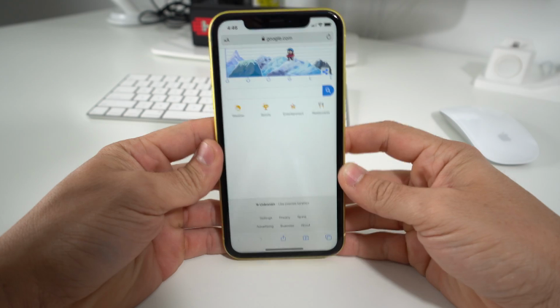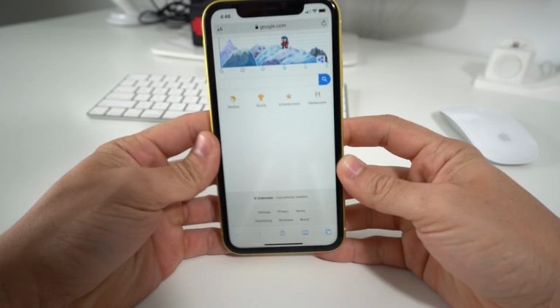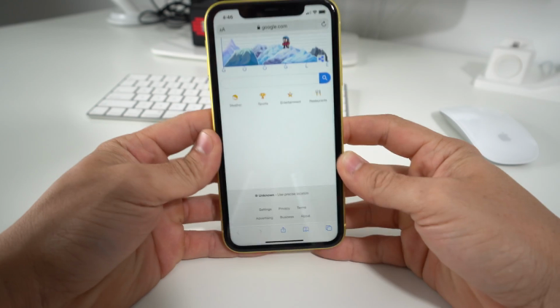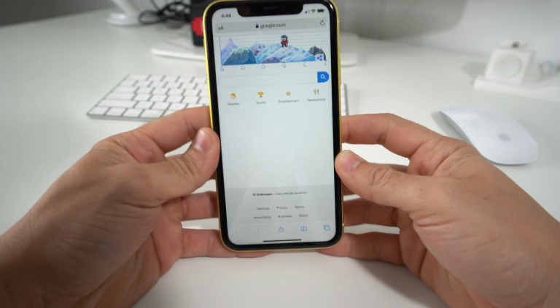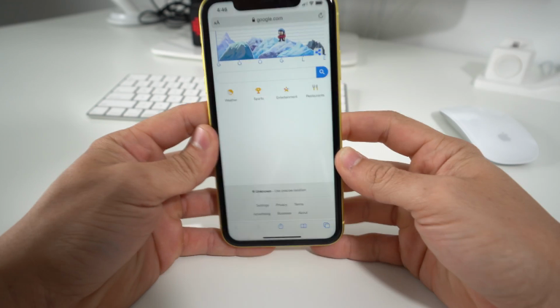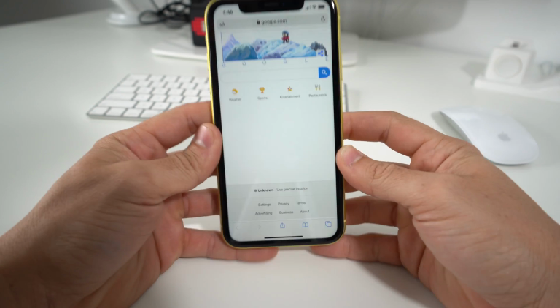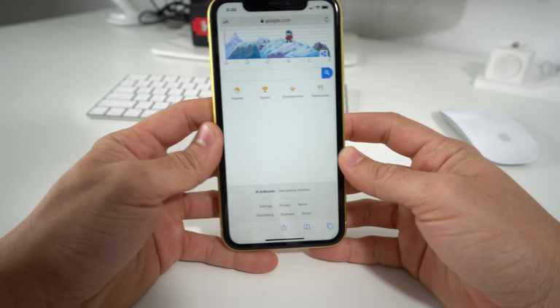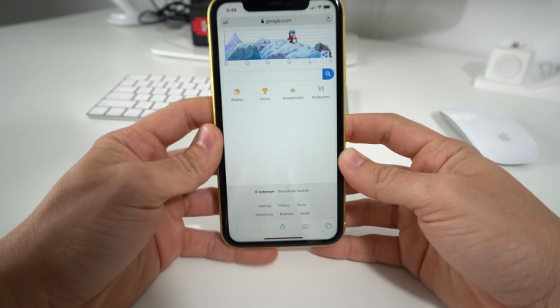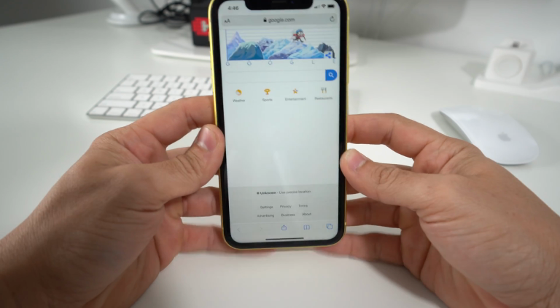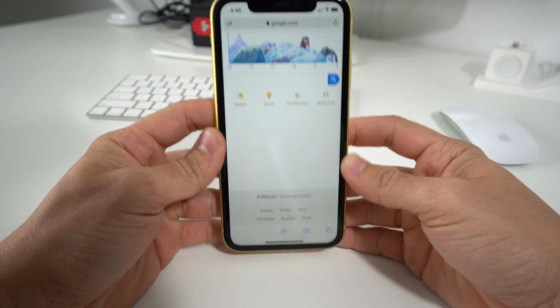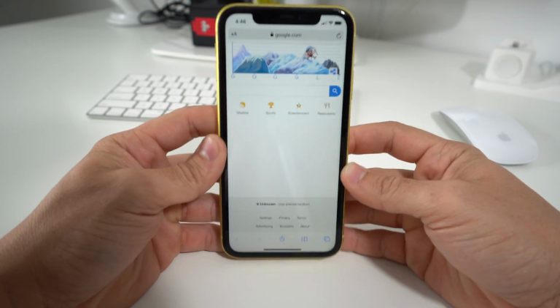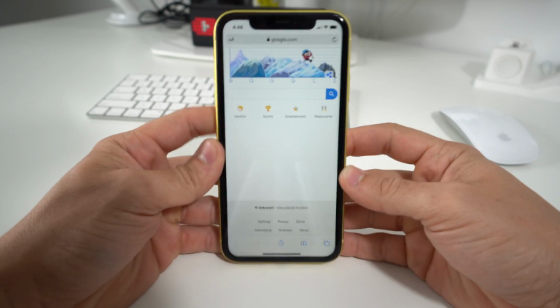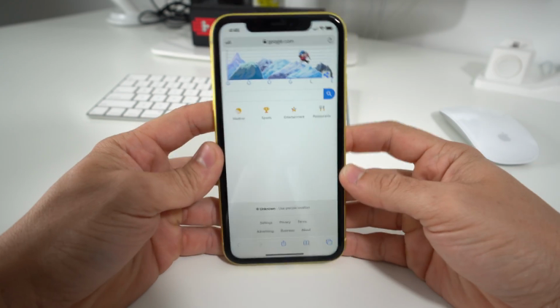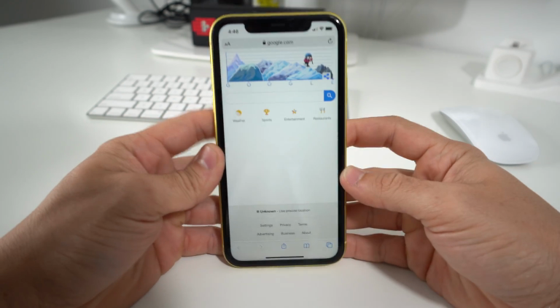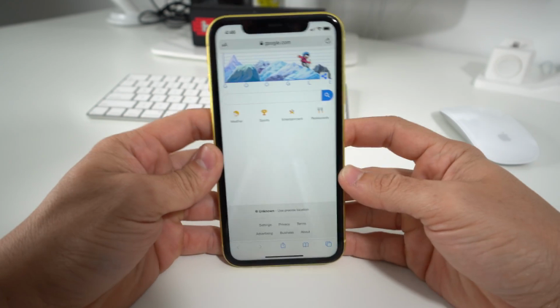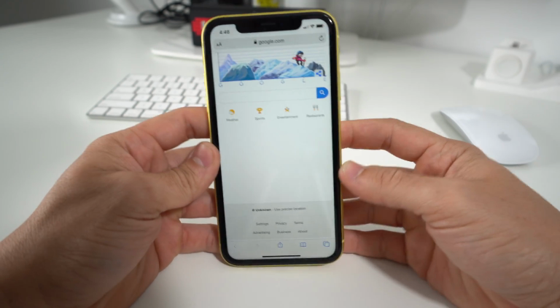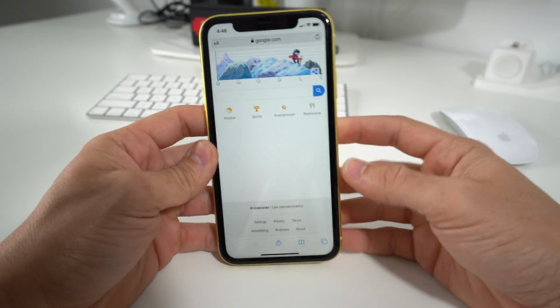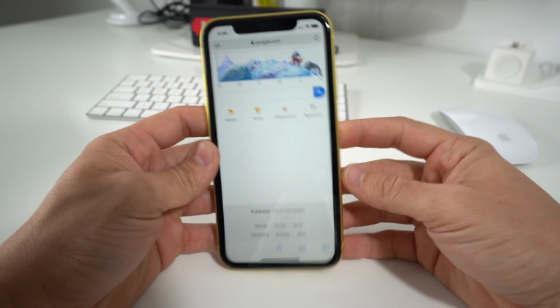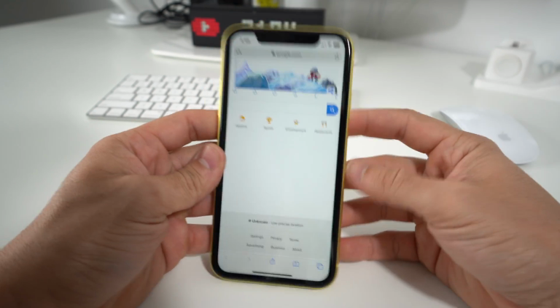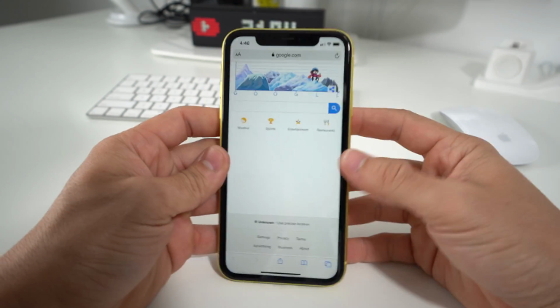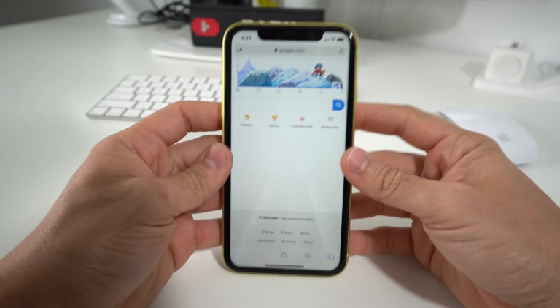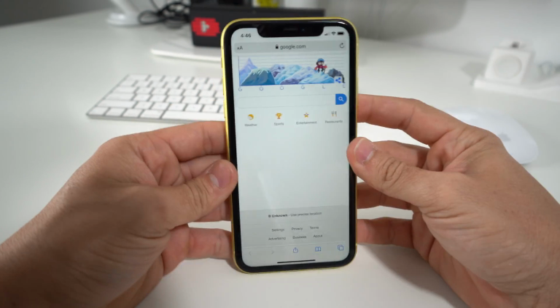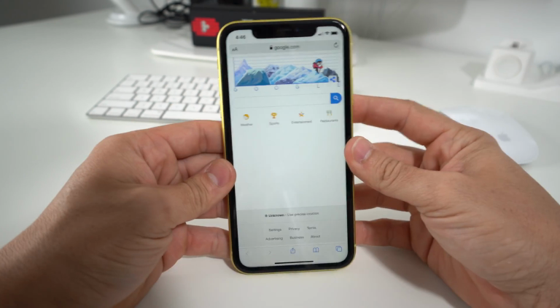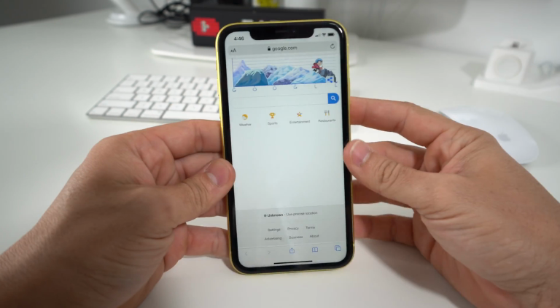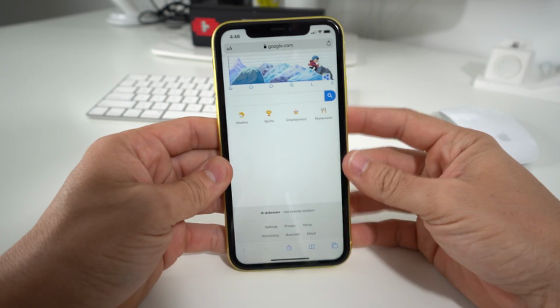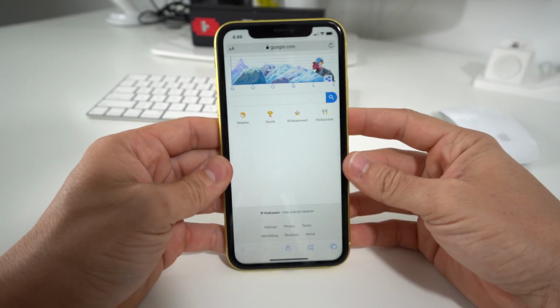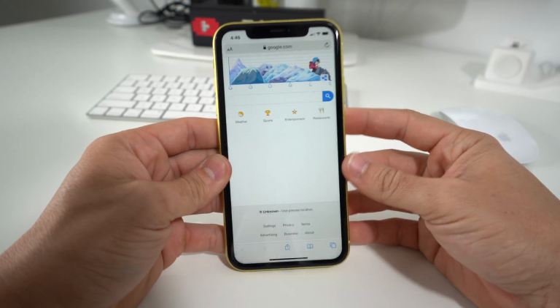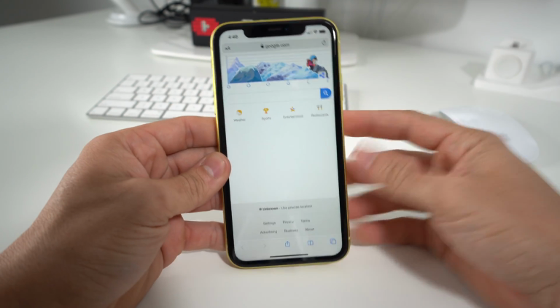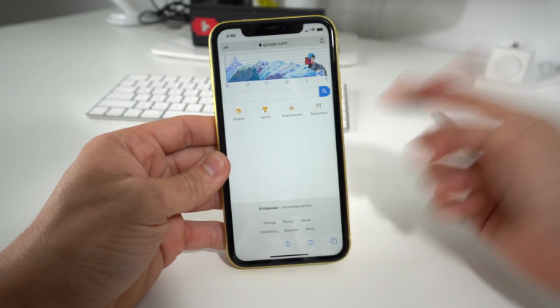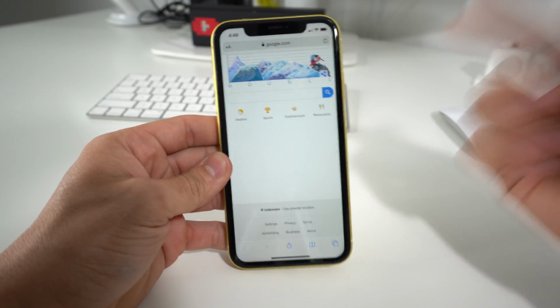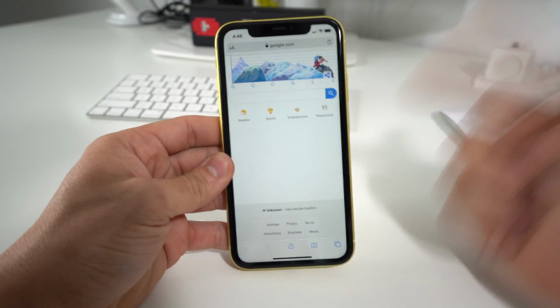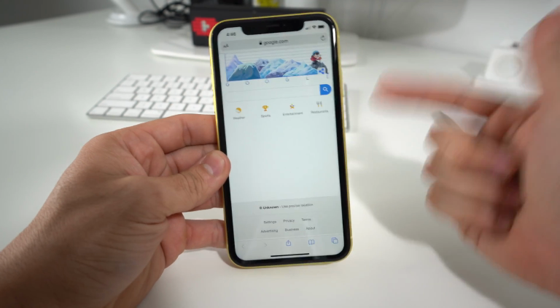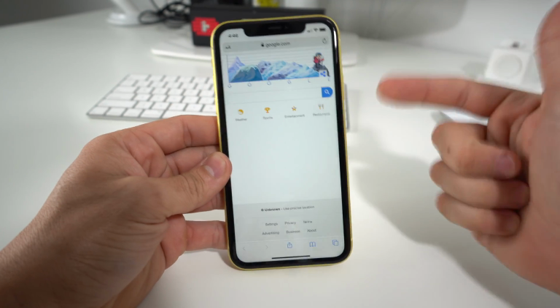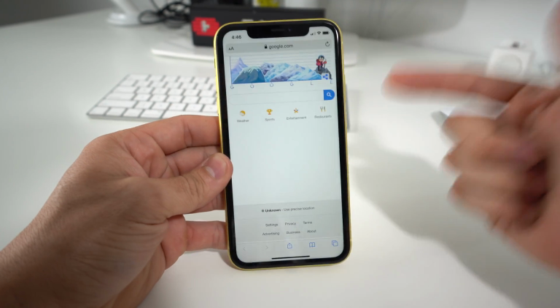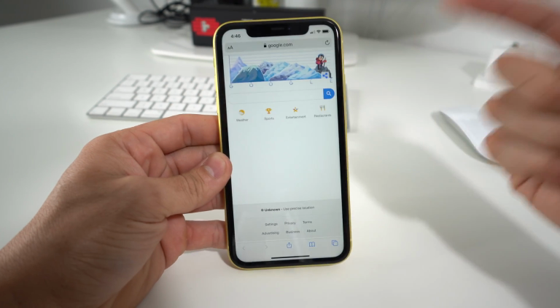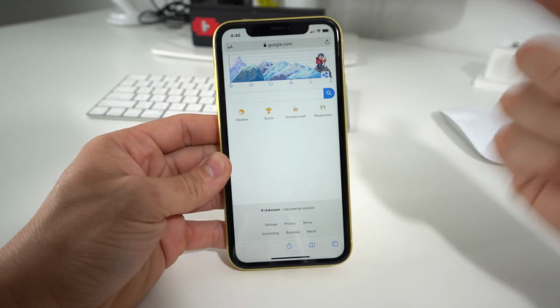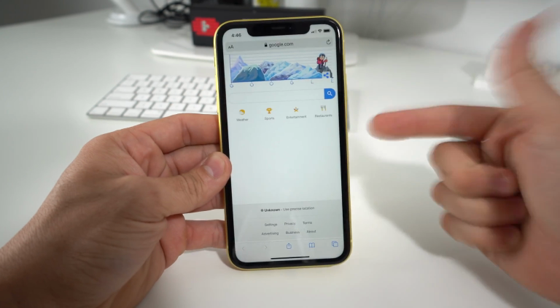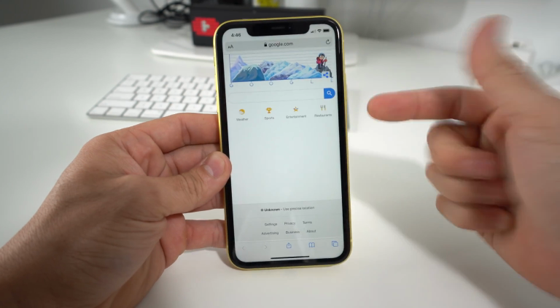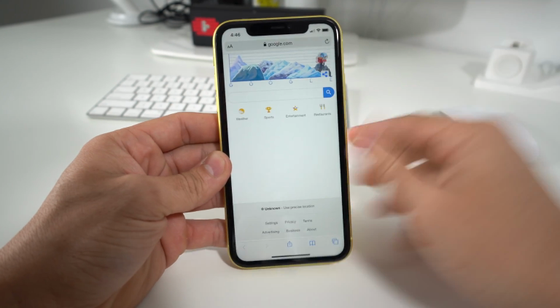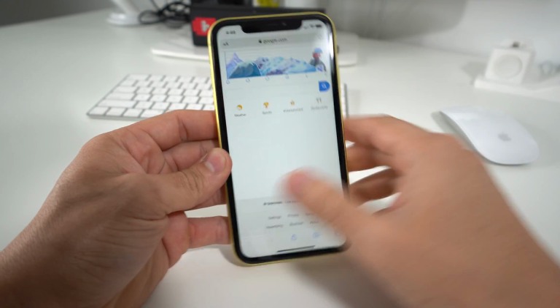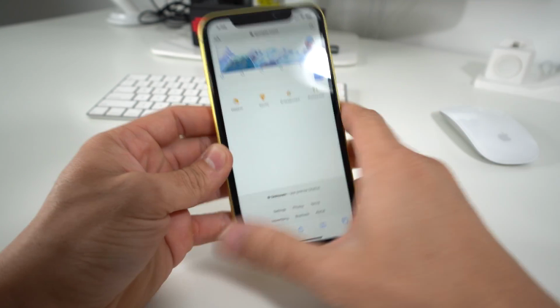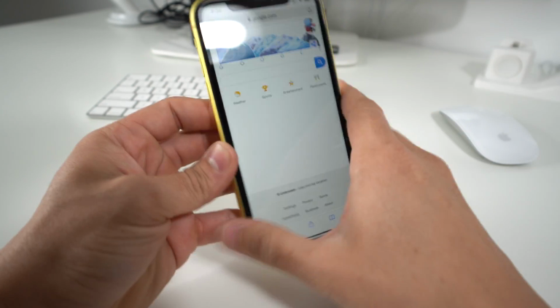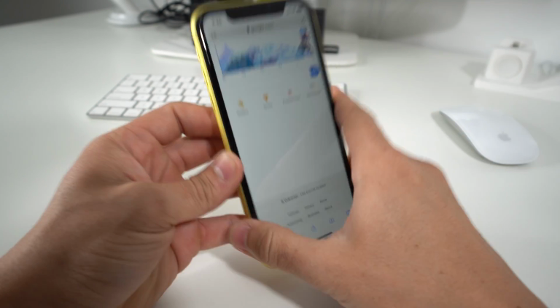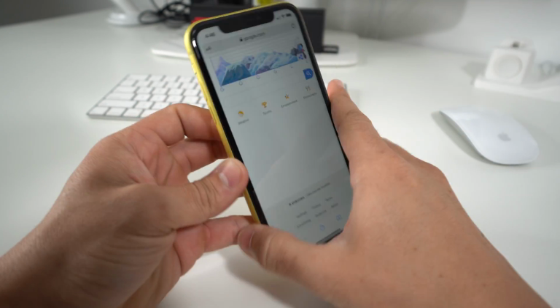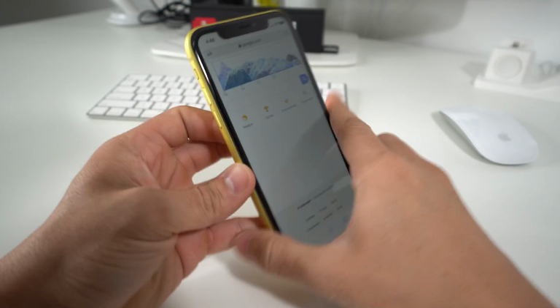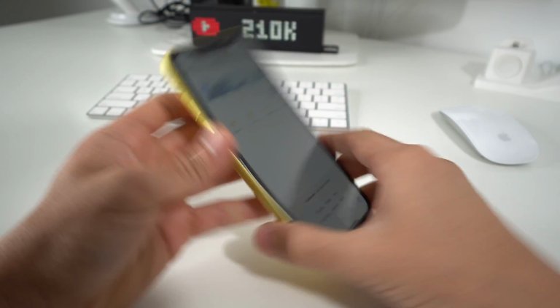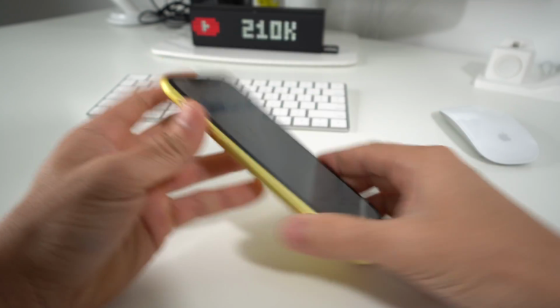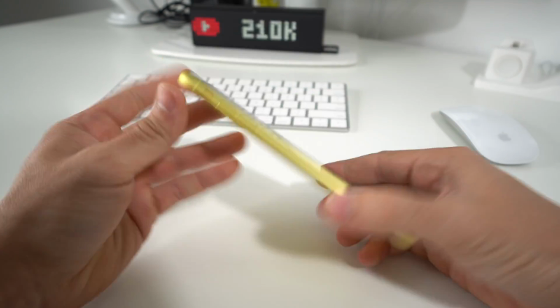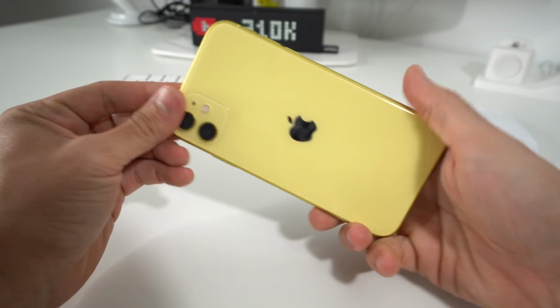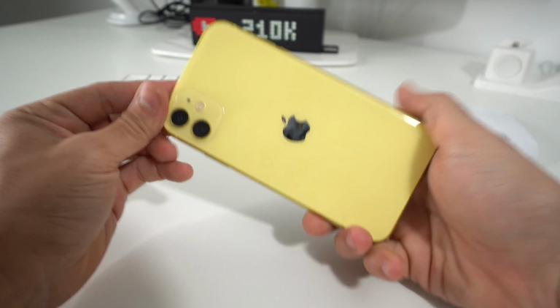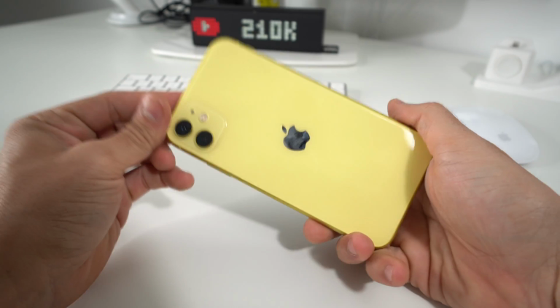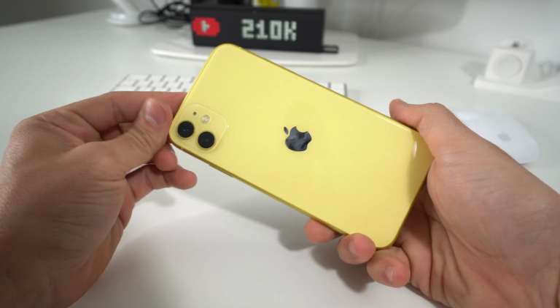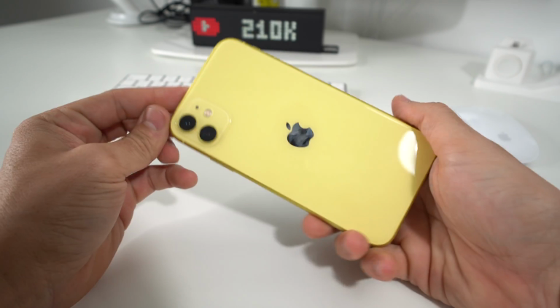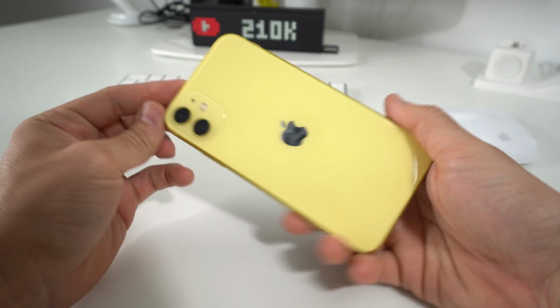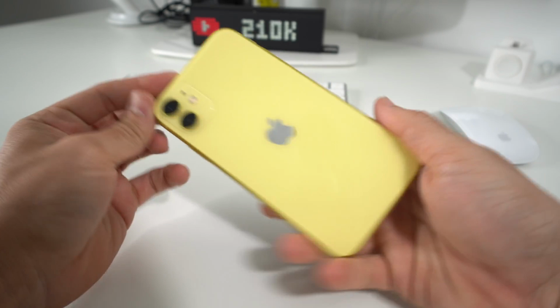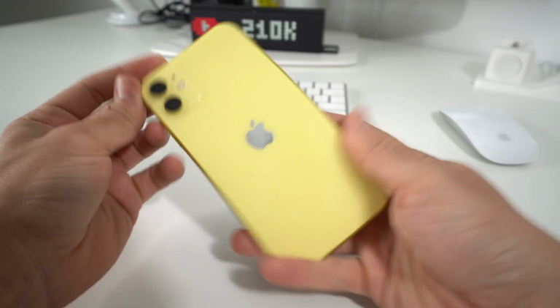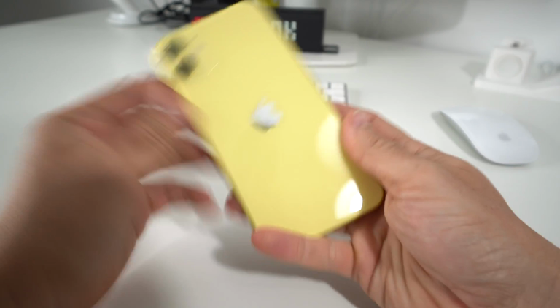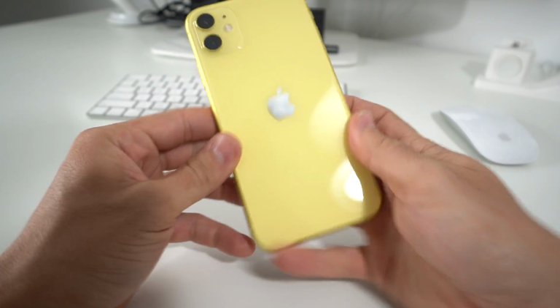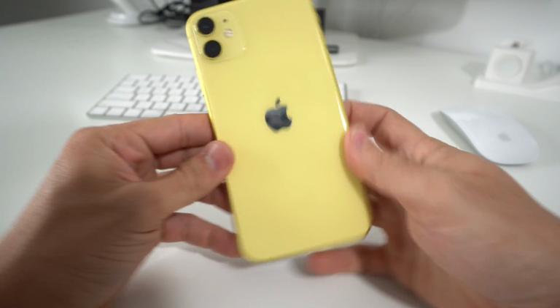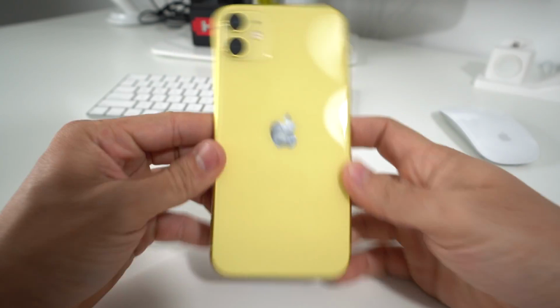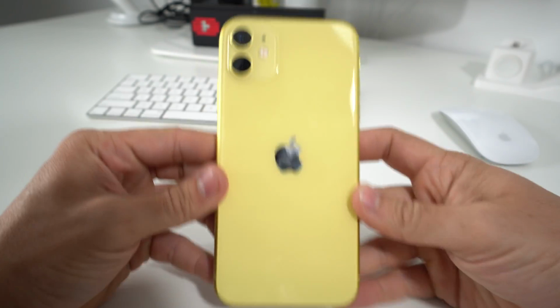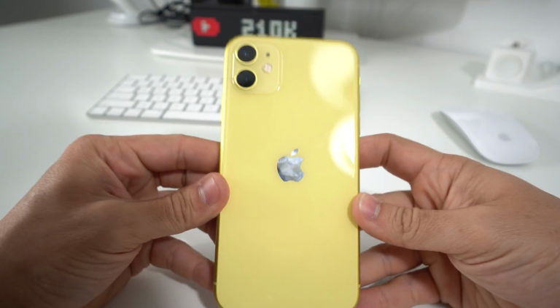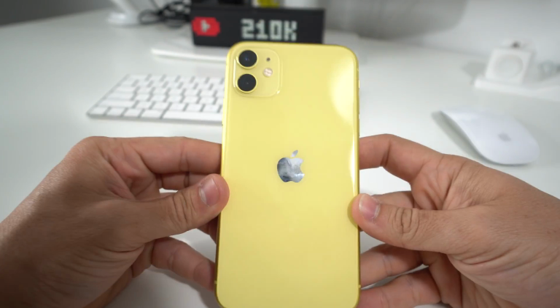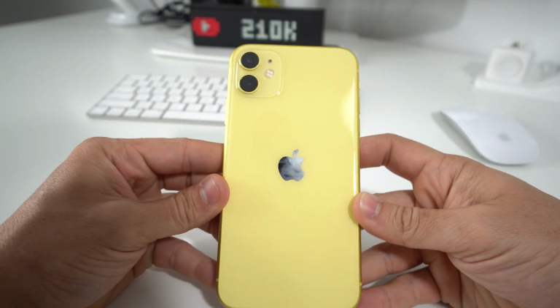Hey there, what's up everyone? So in this video I'm going to show you how to force turn off and reset your iPhone 11.